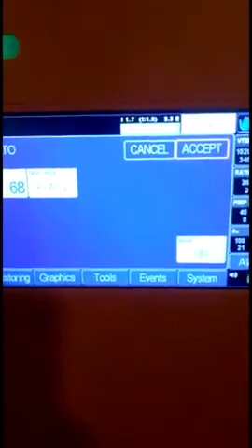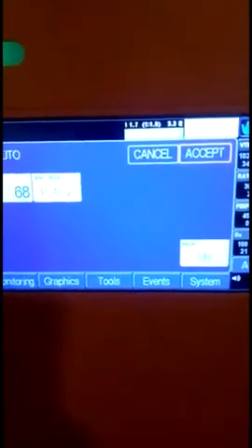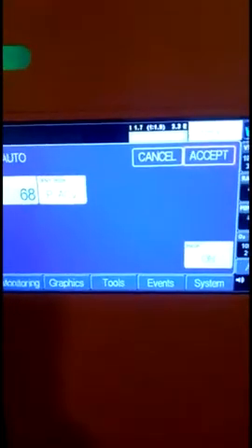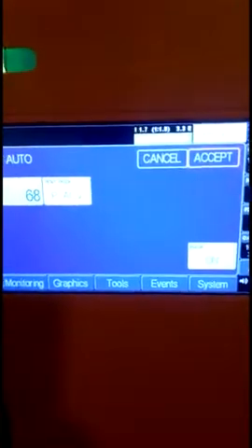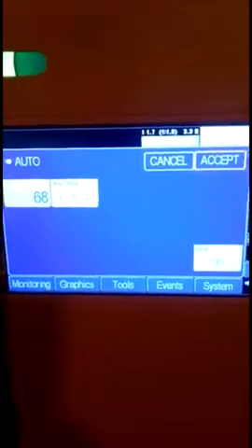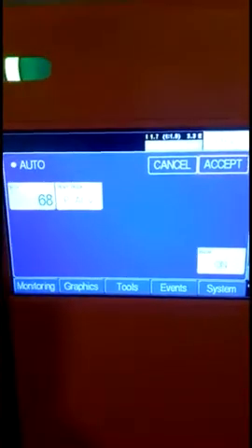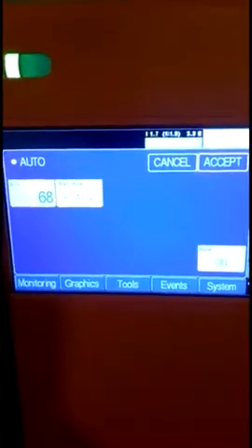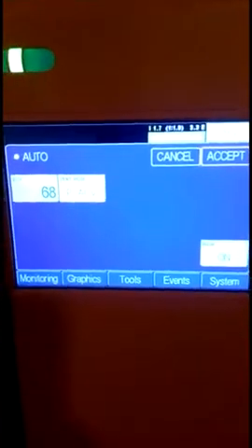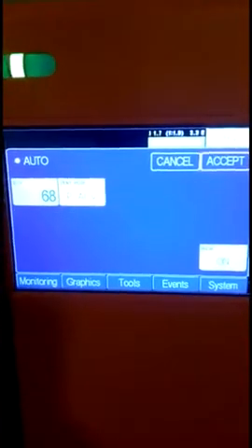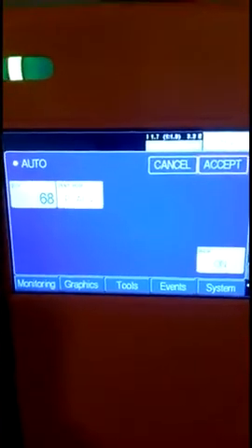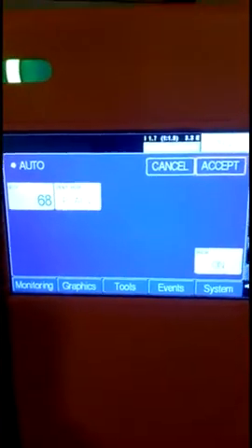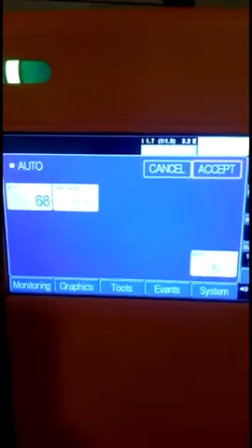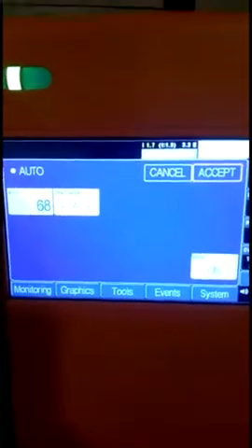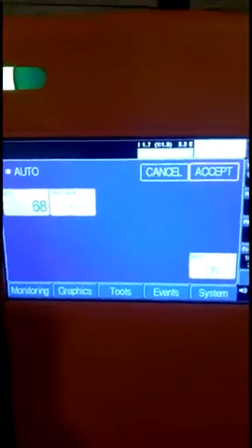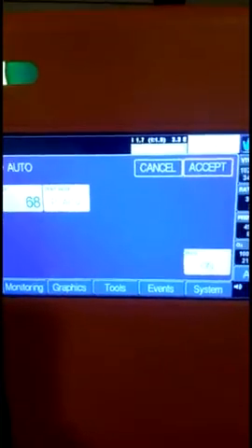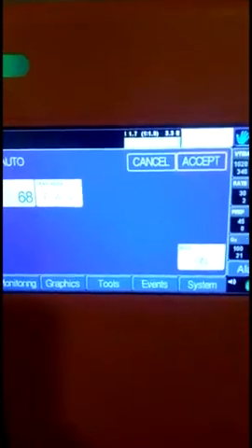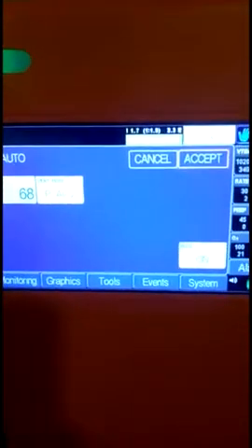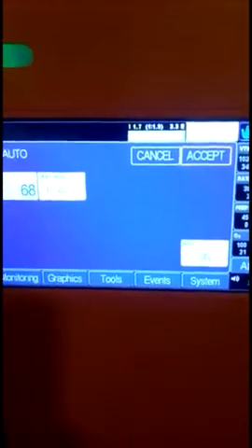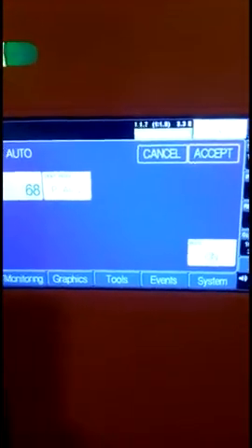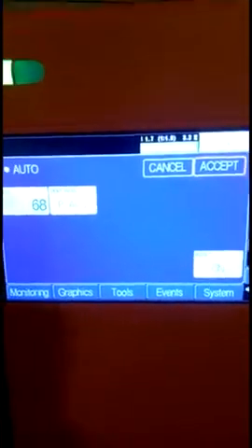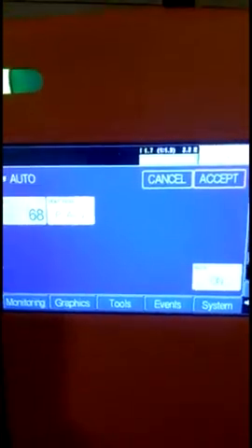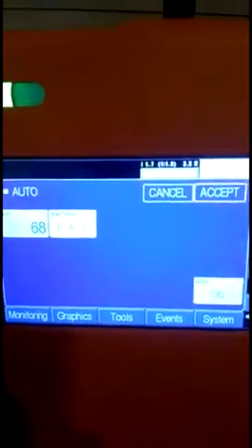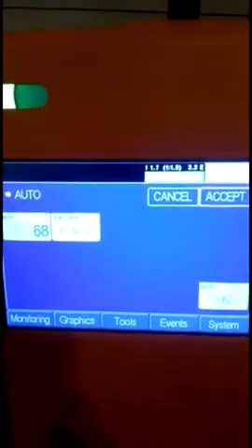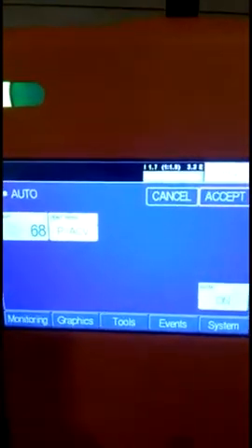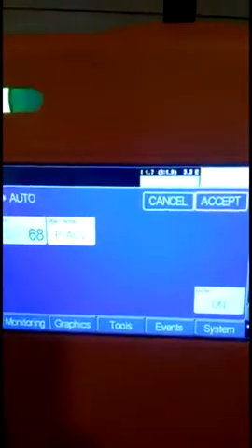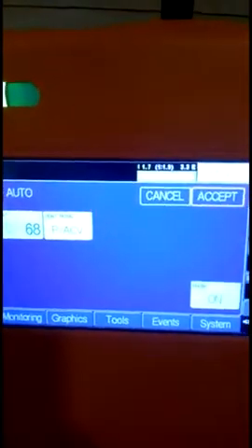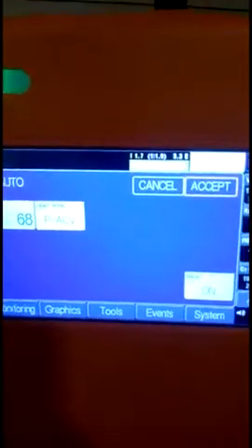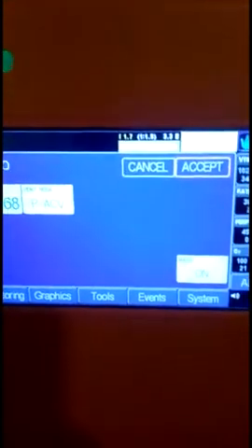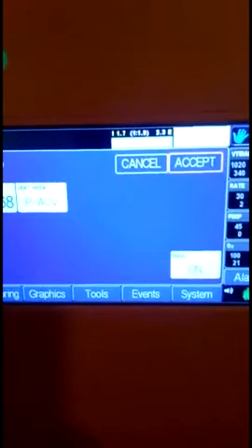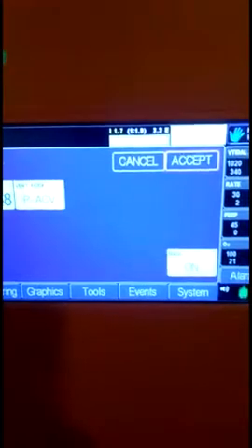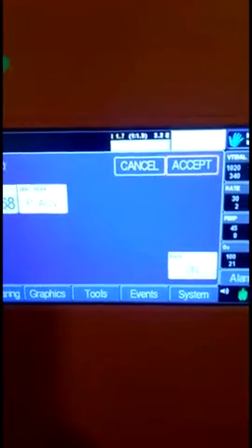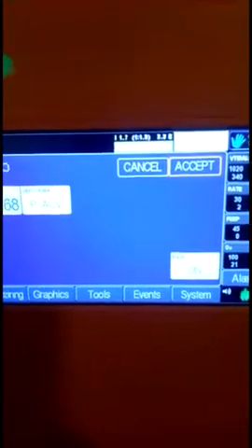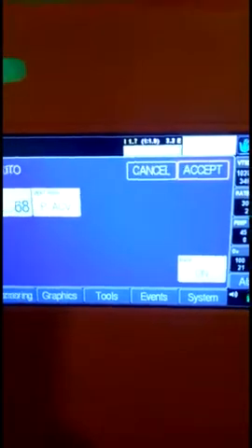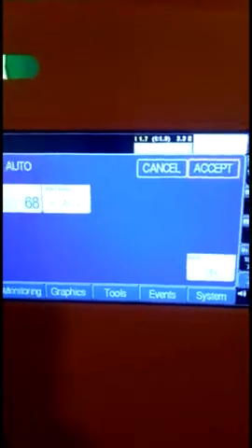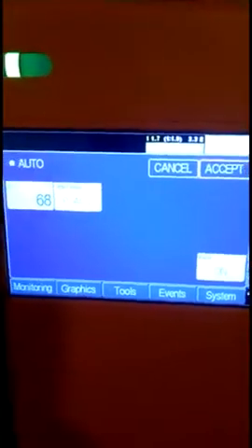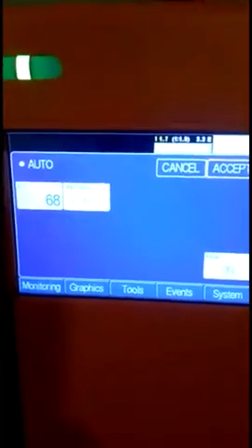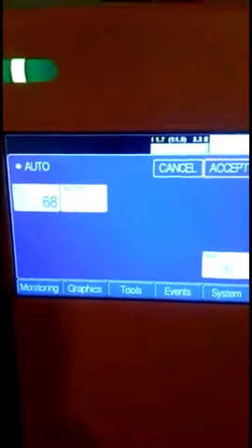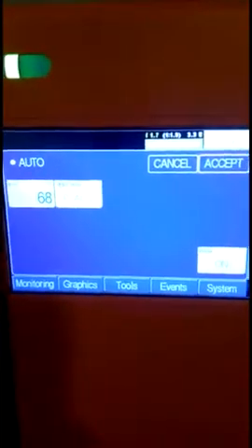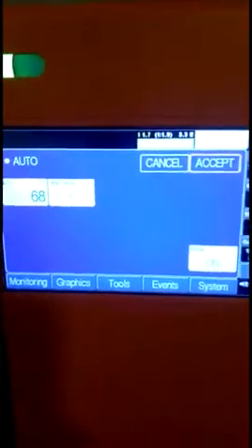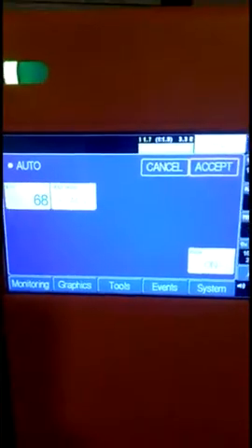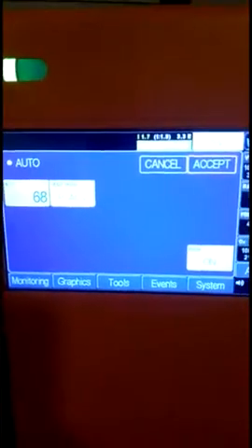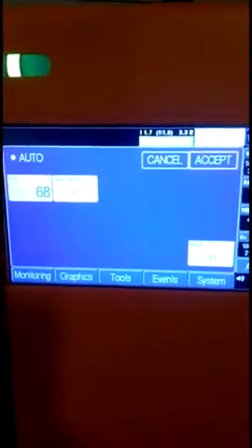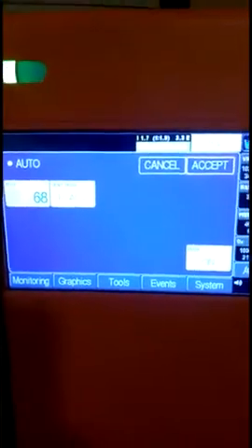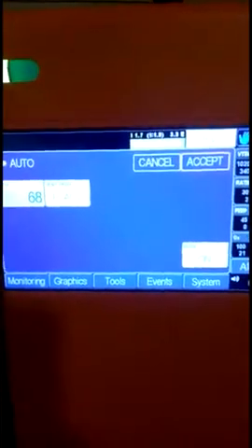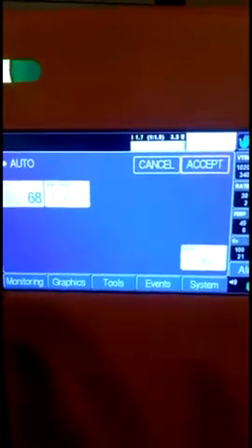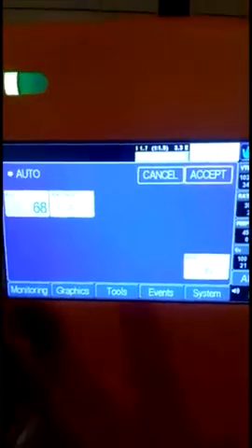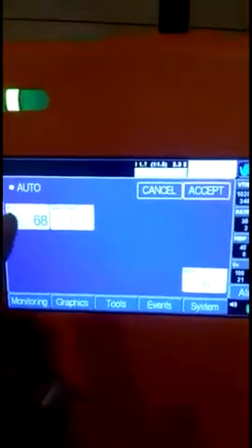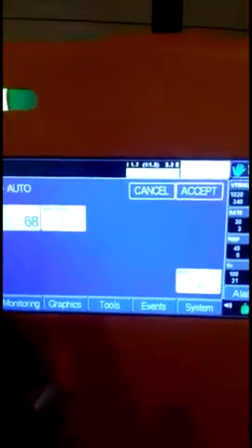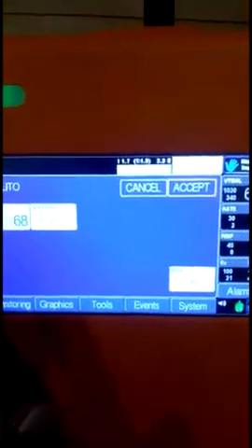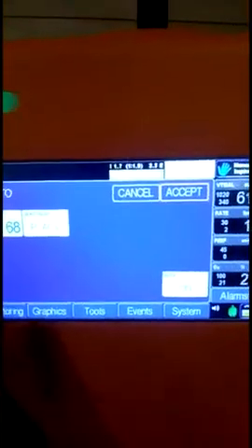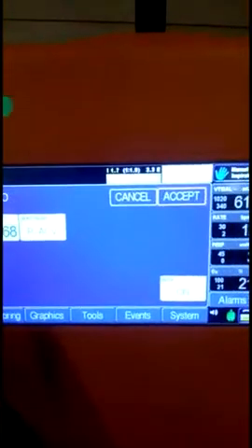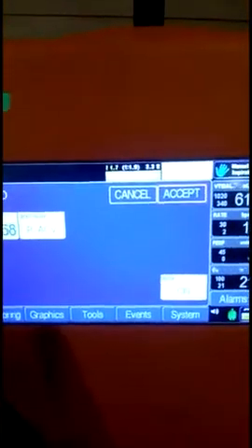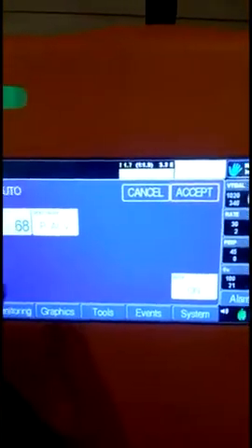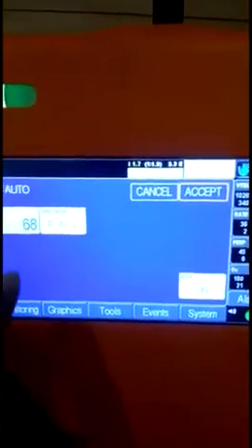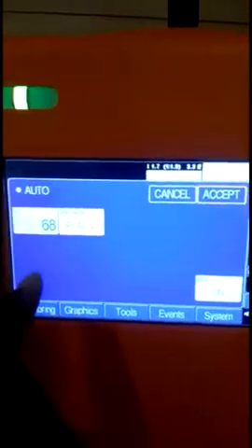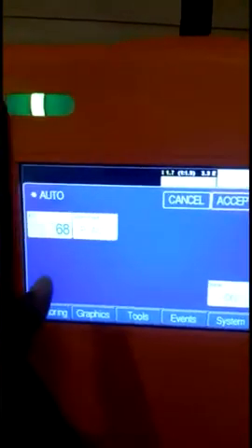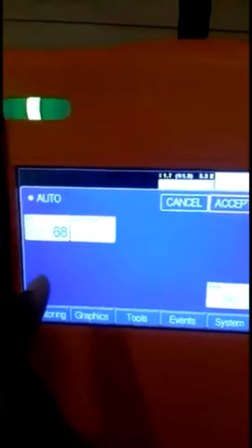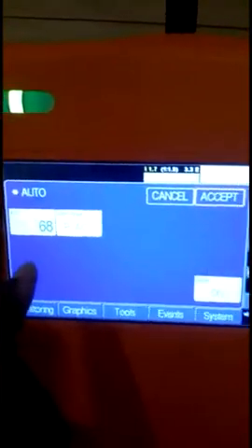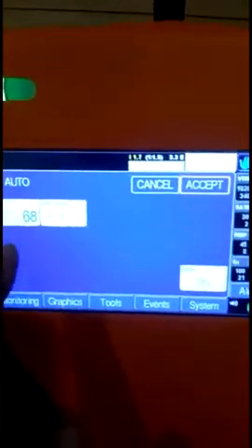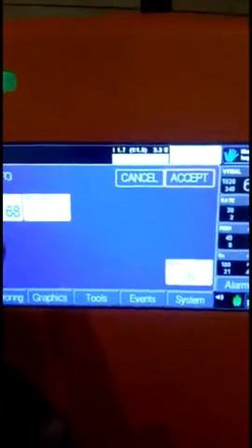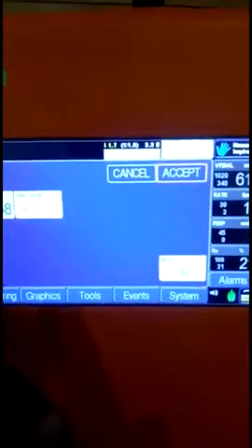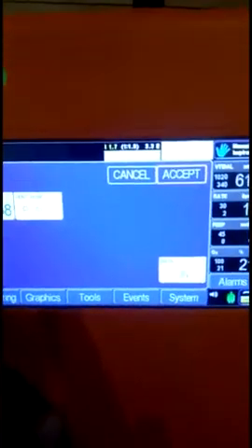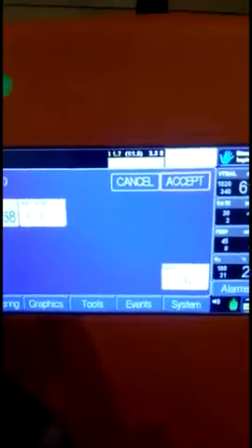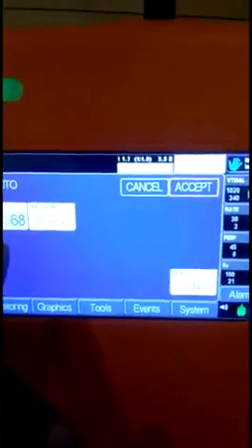To change modes, you select and press this button, and you can change the modes from here.